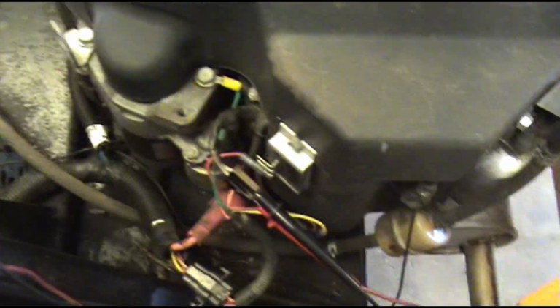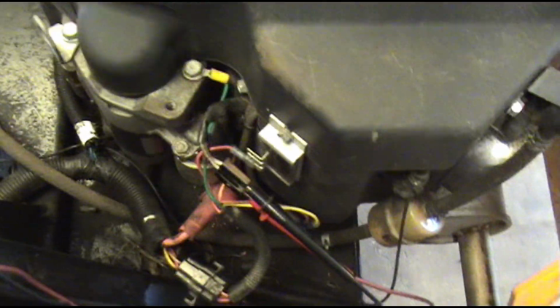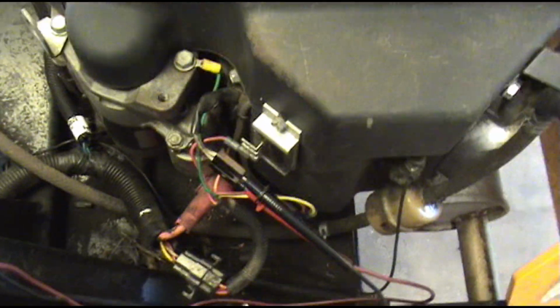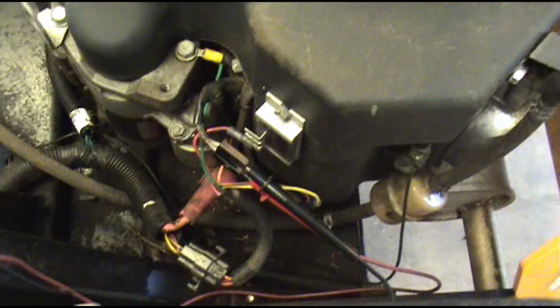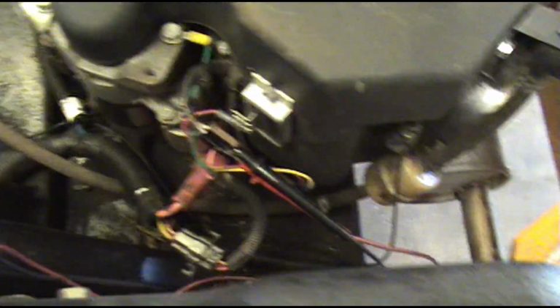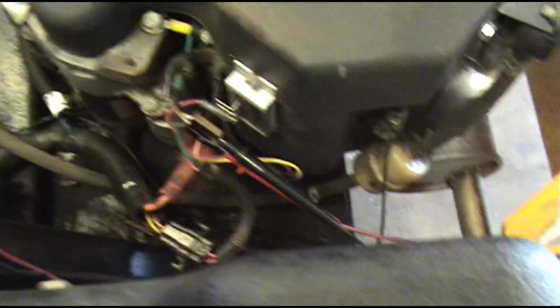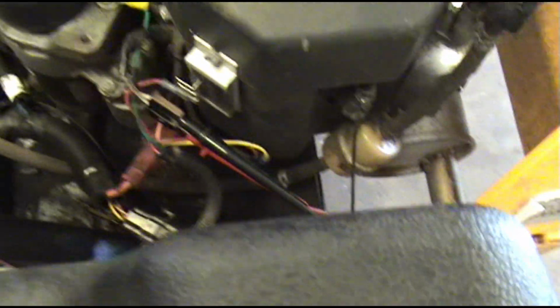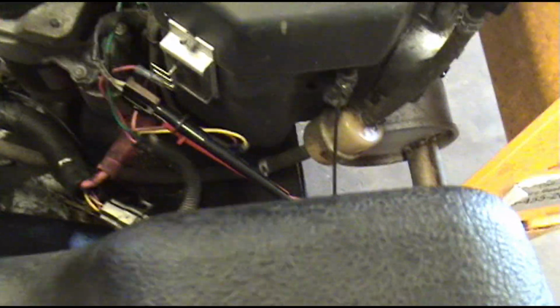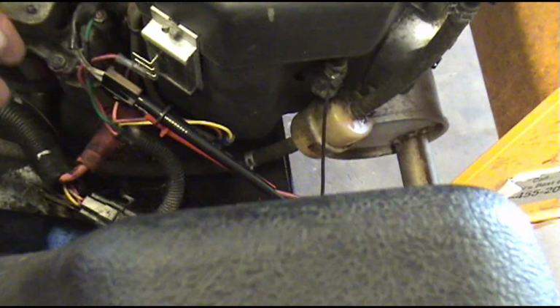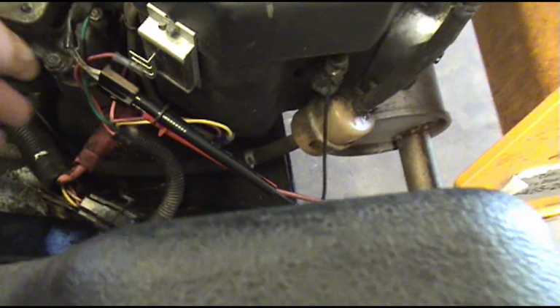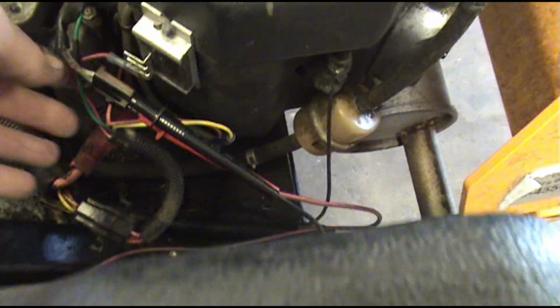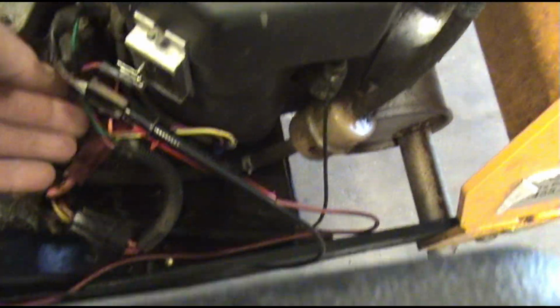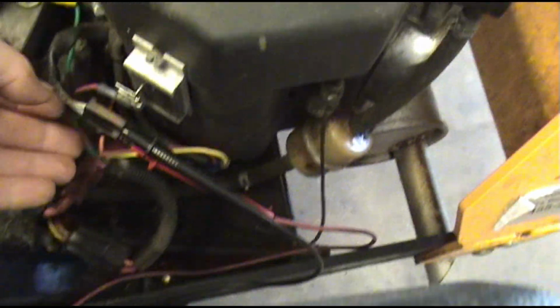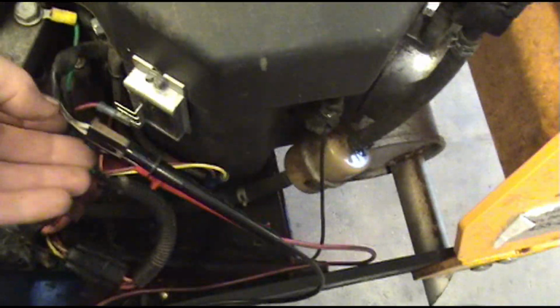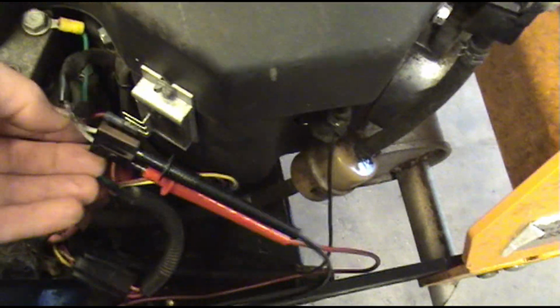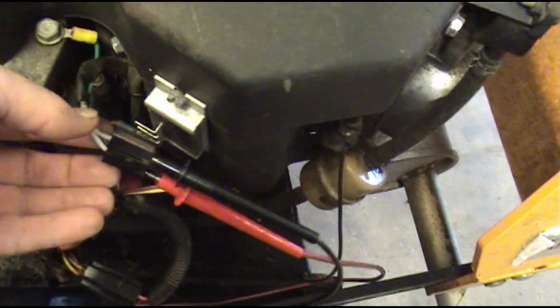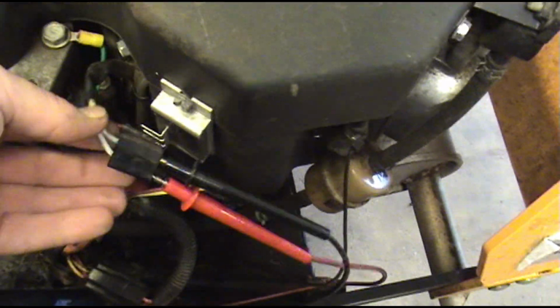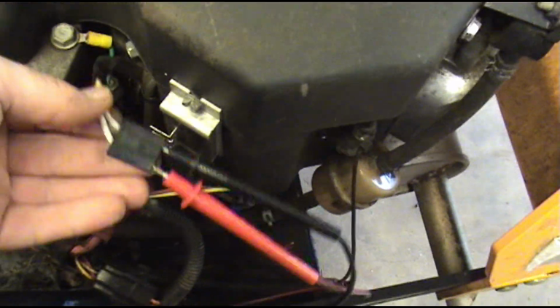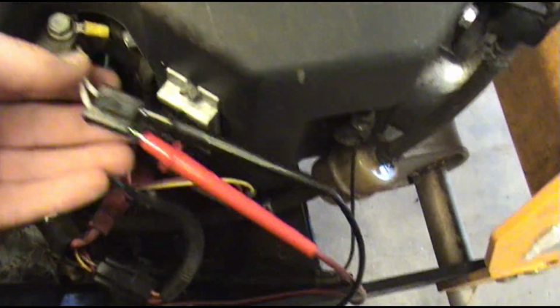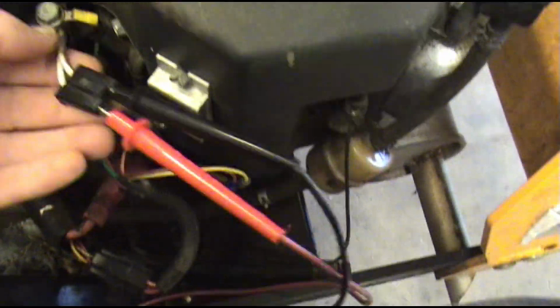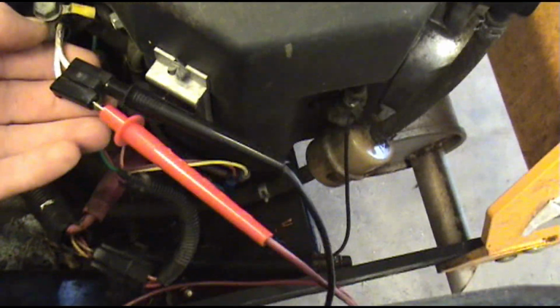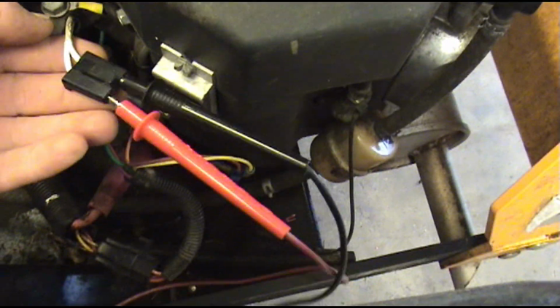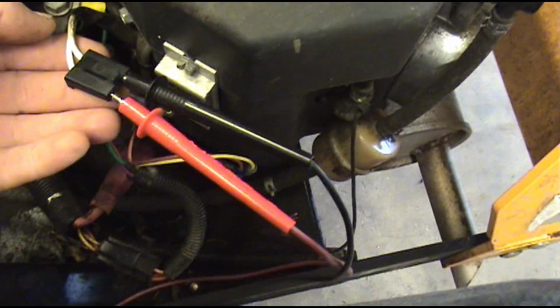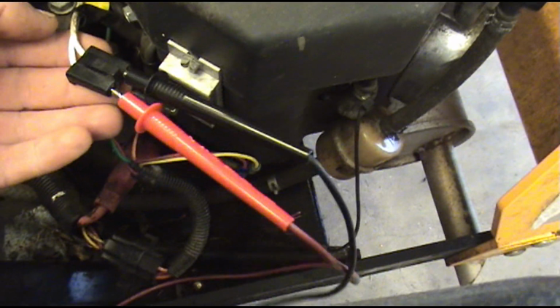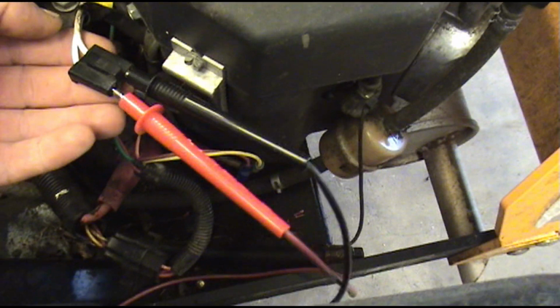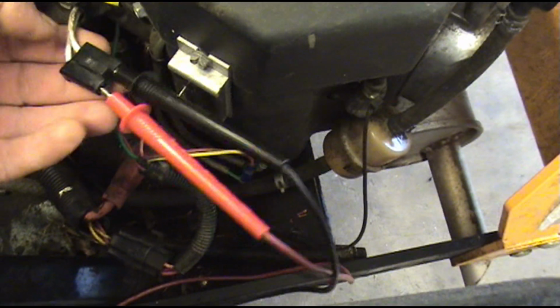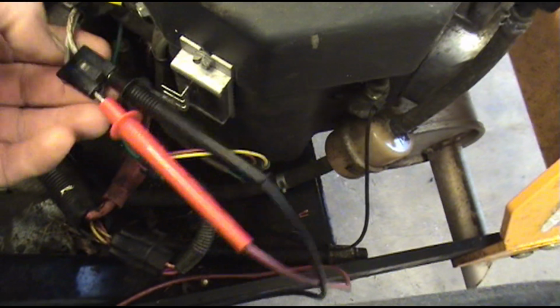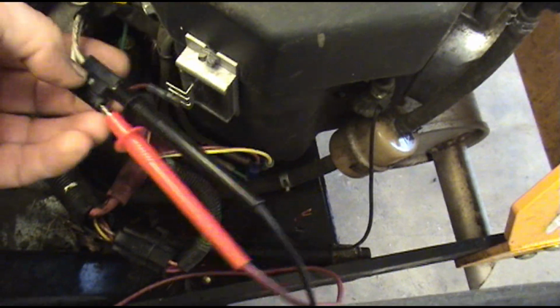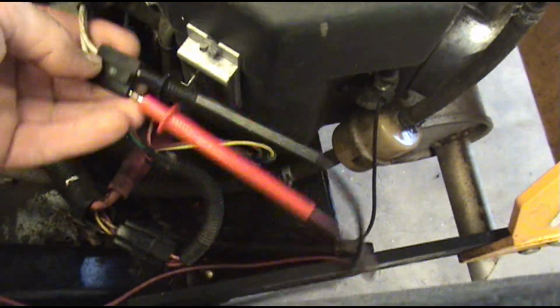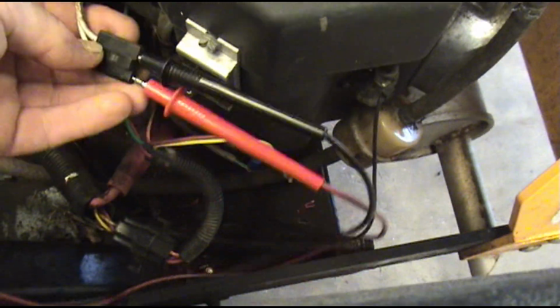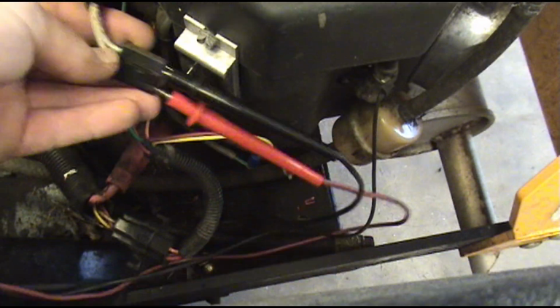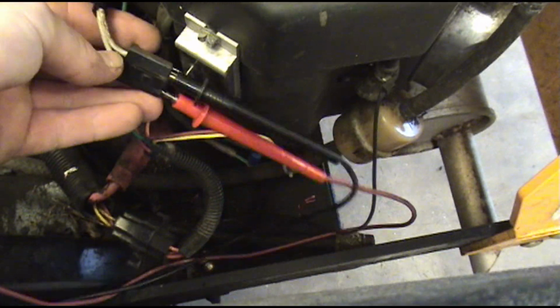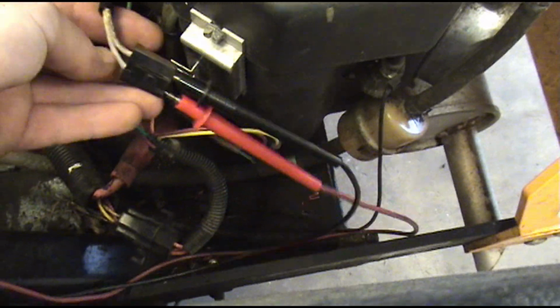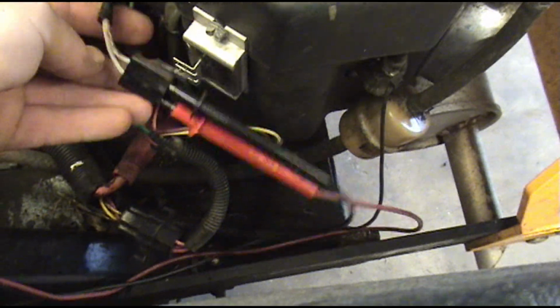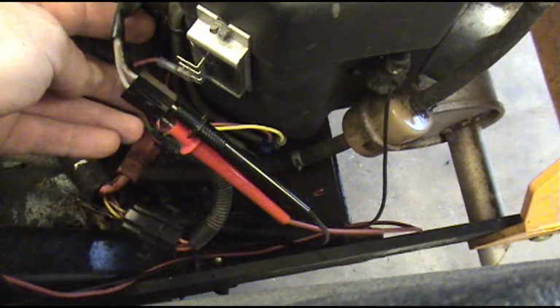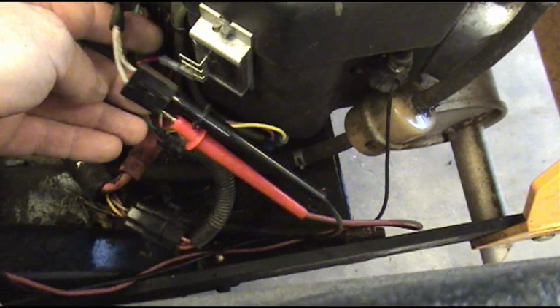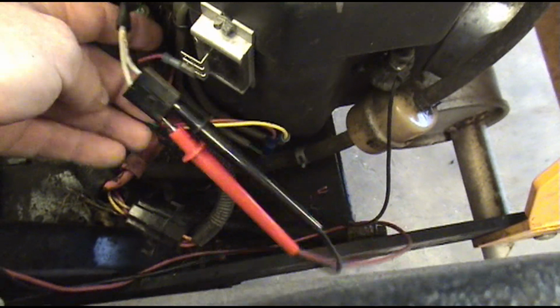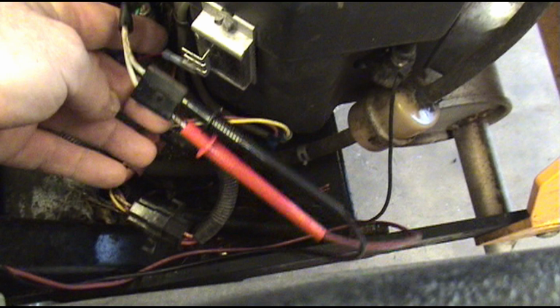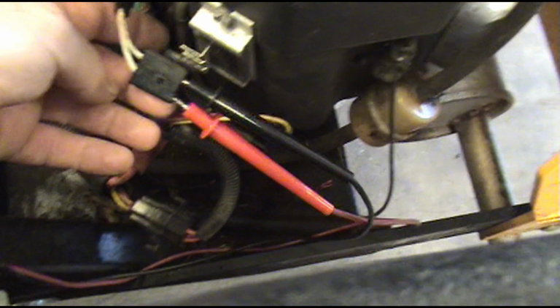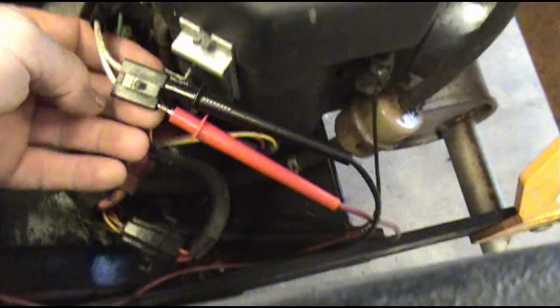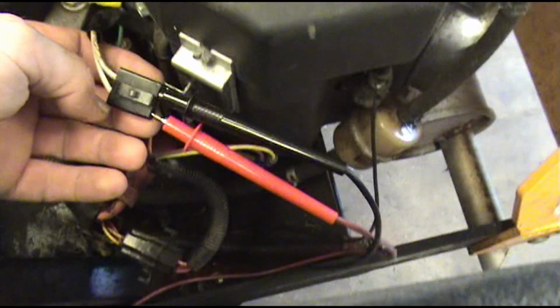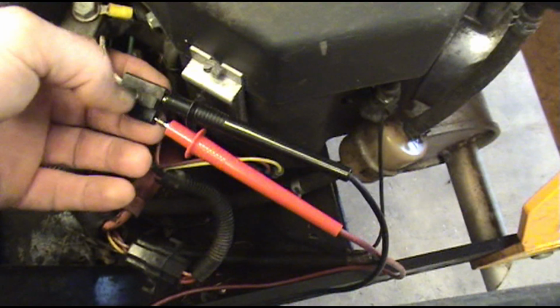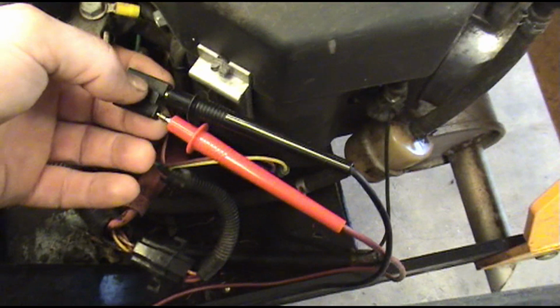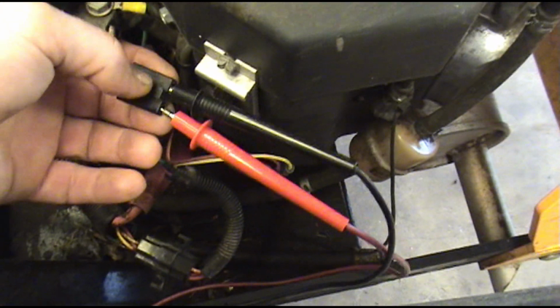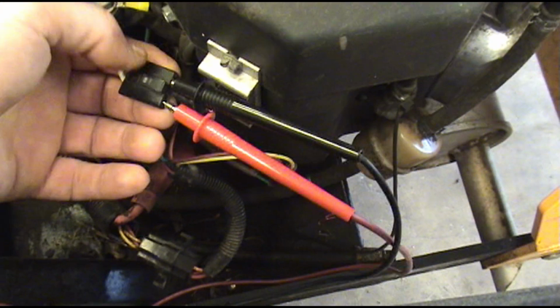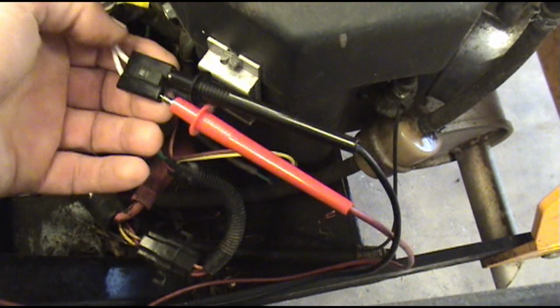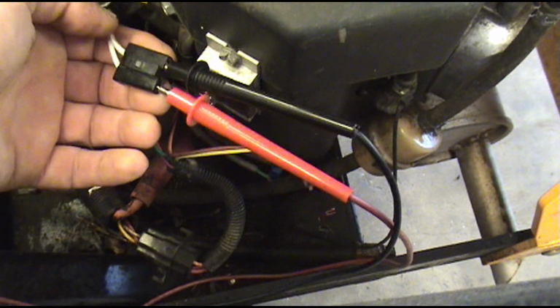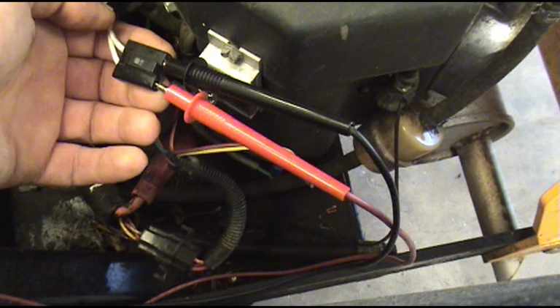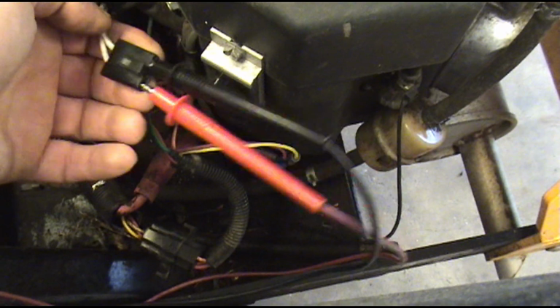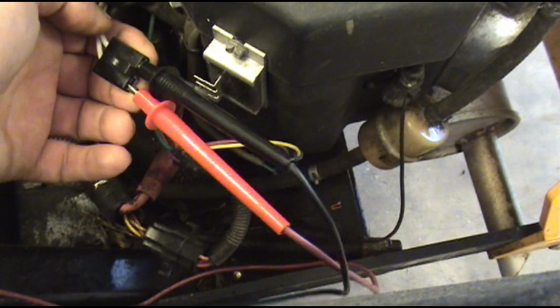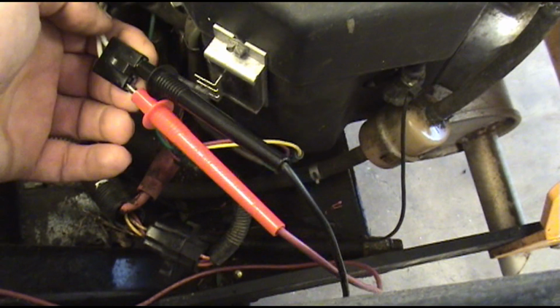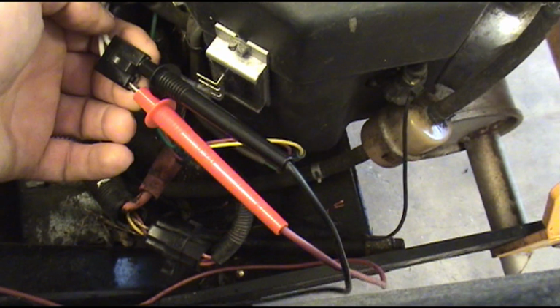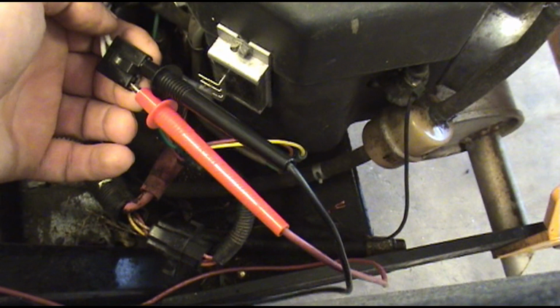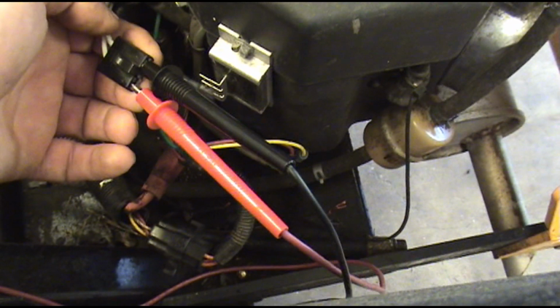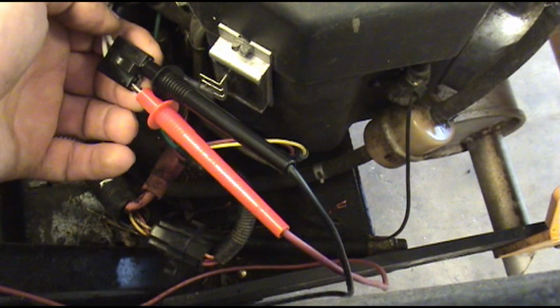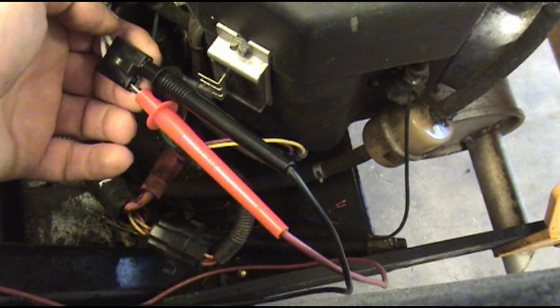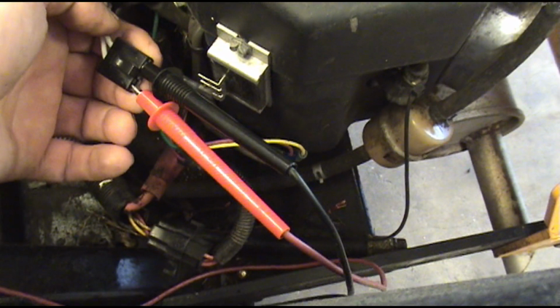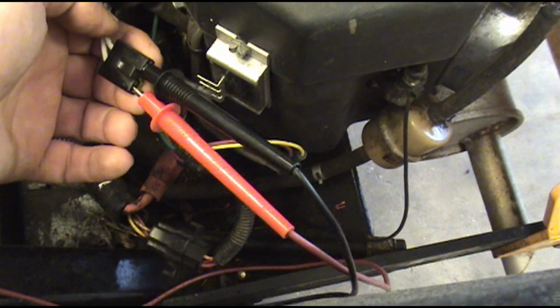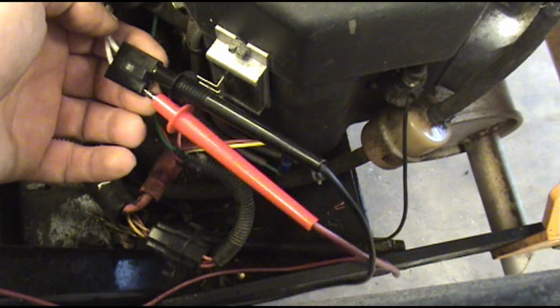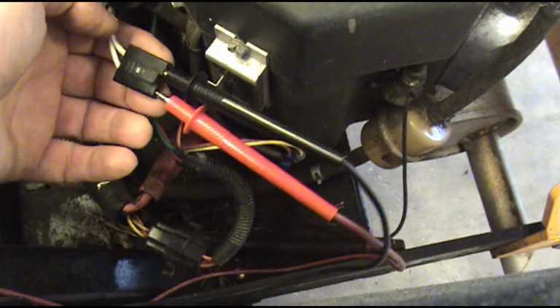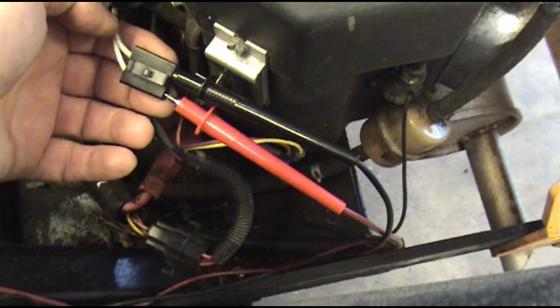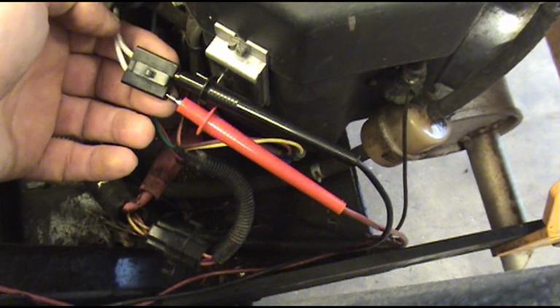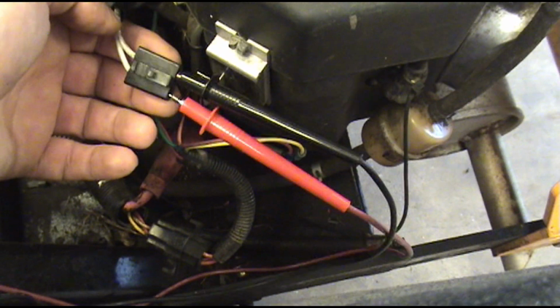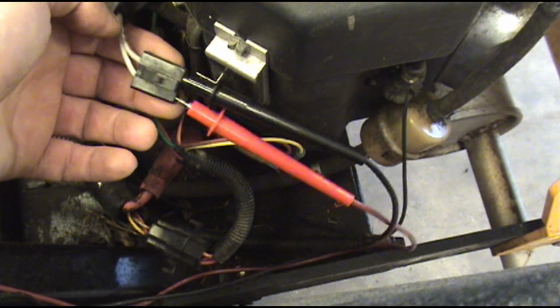This stator is good. We're going to plug it back in and now we're going to check the regulator.